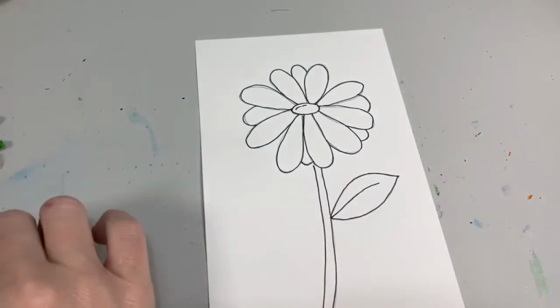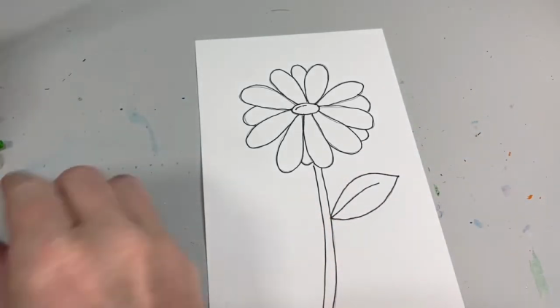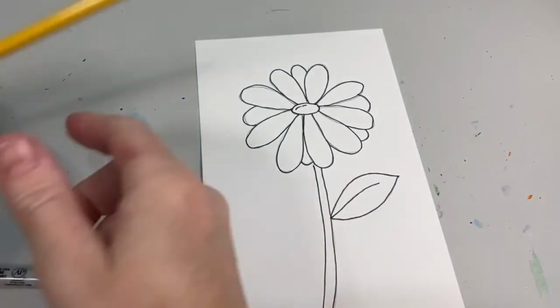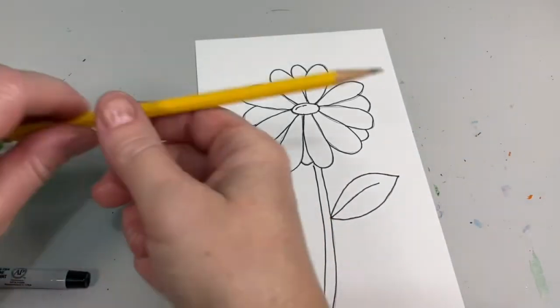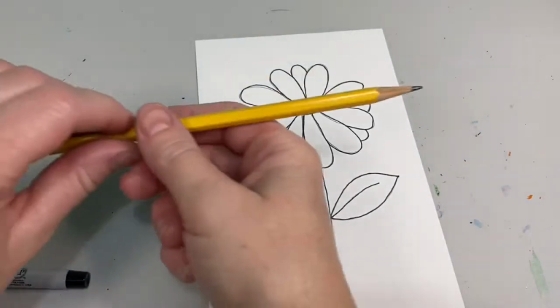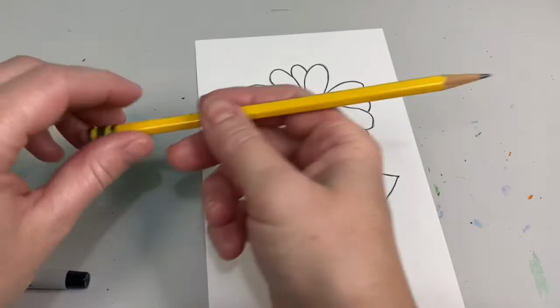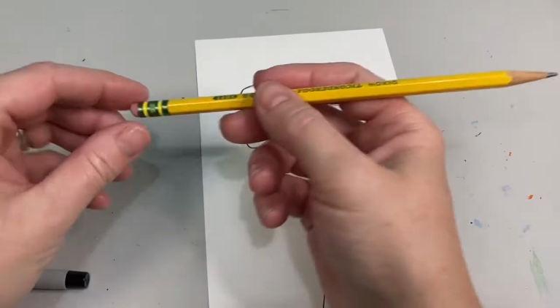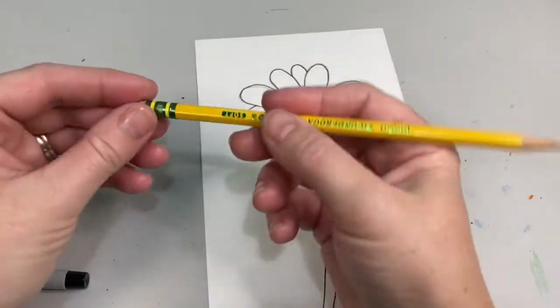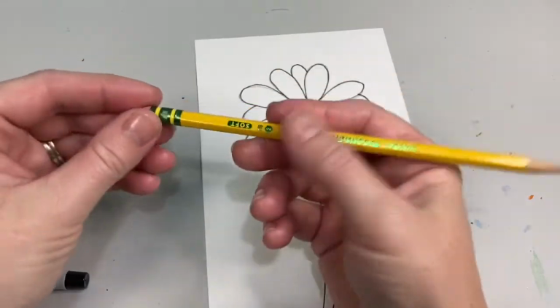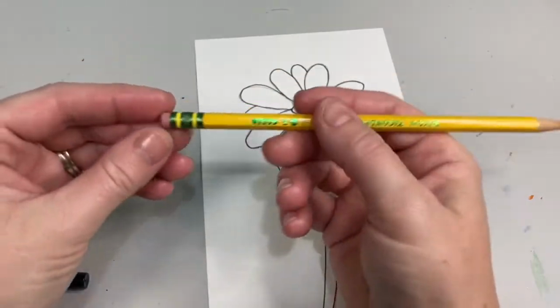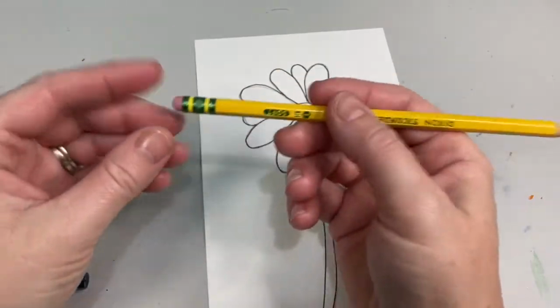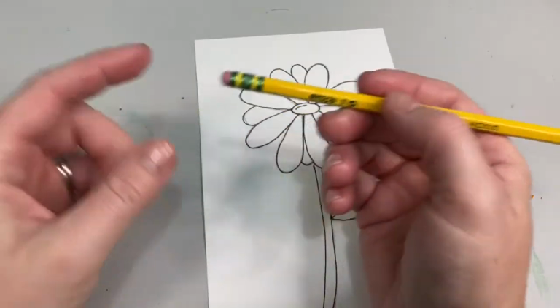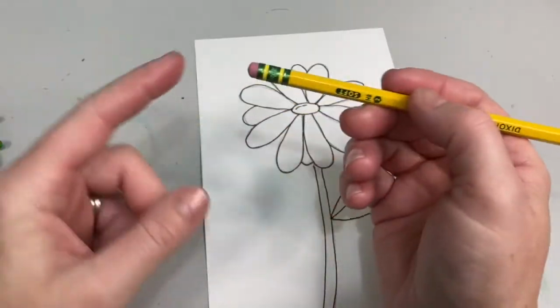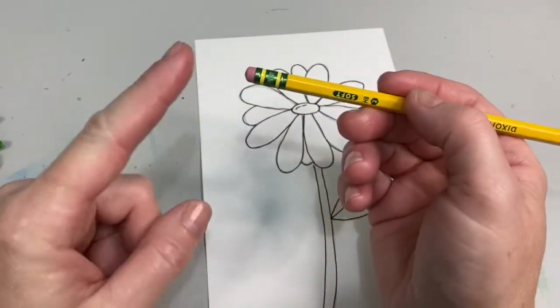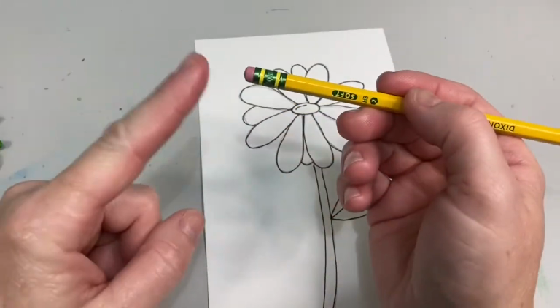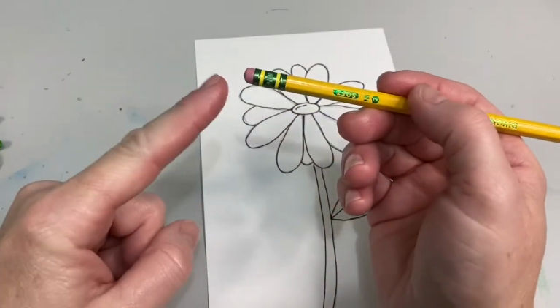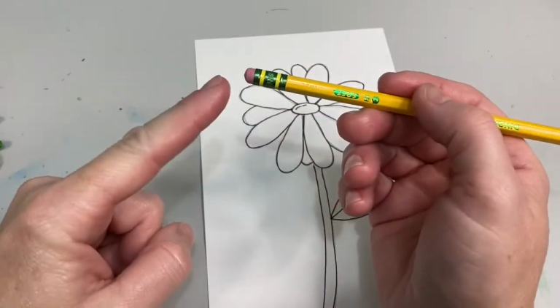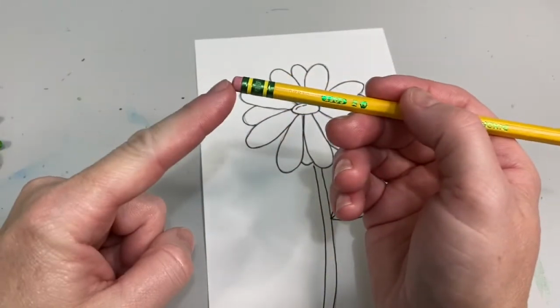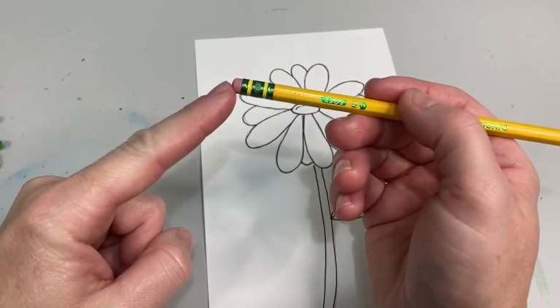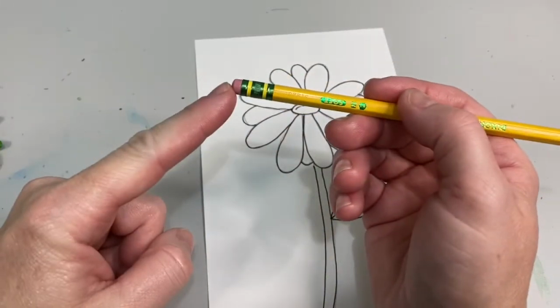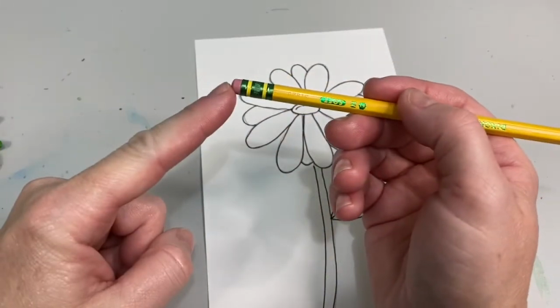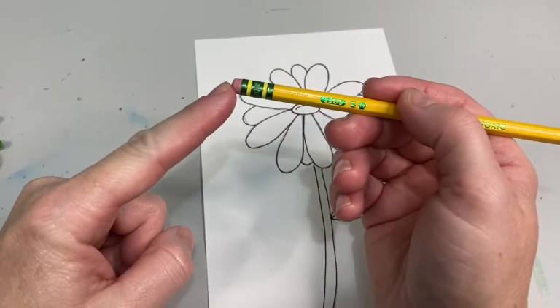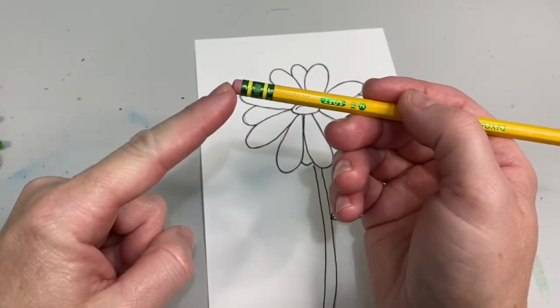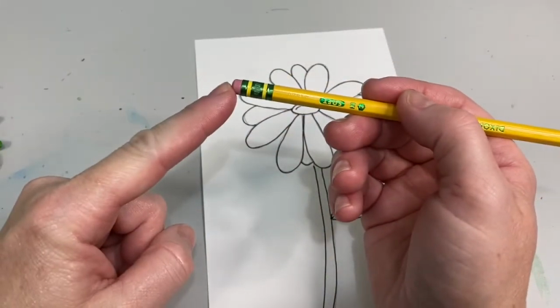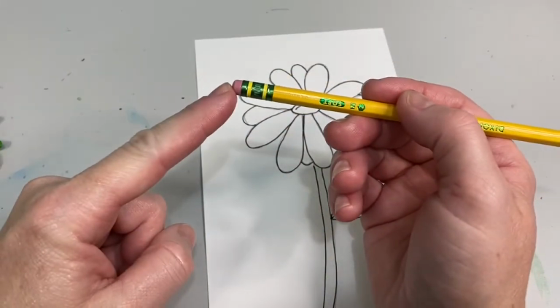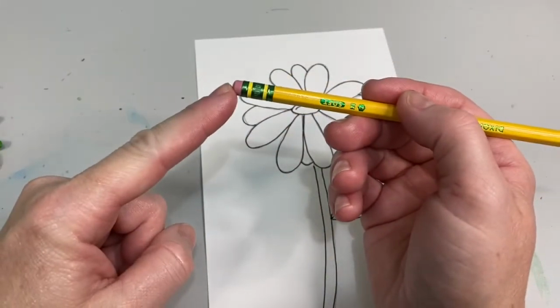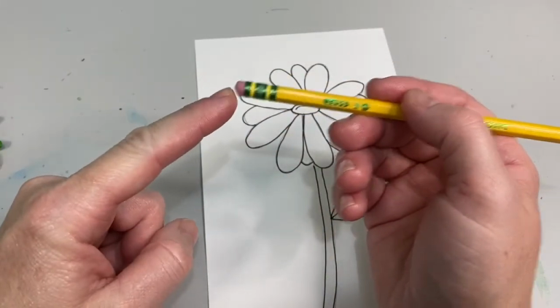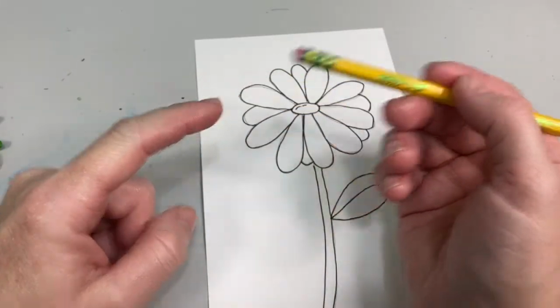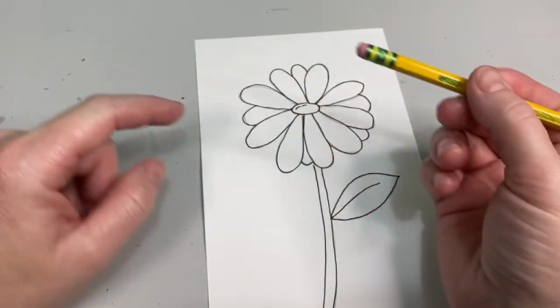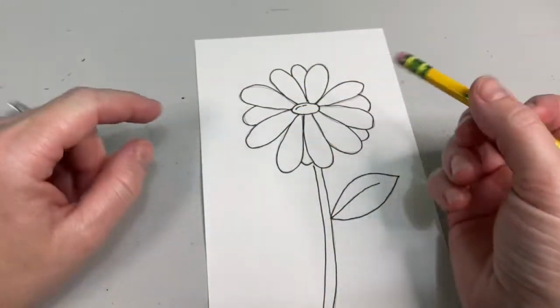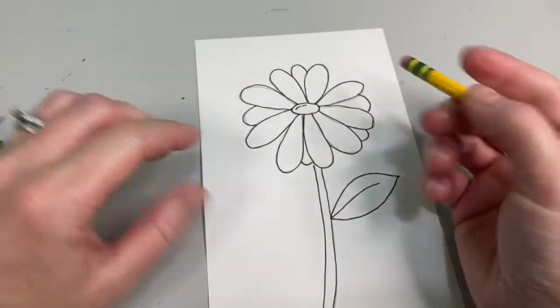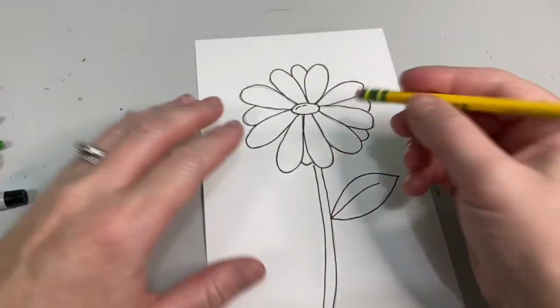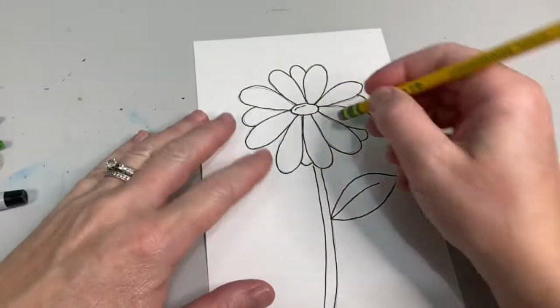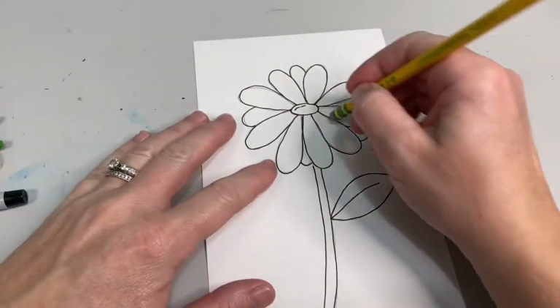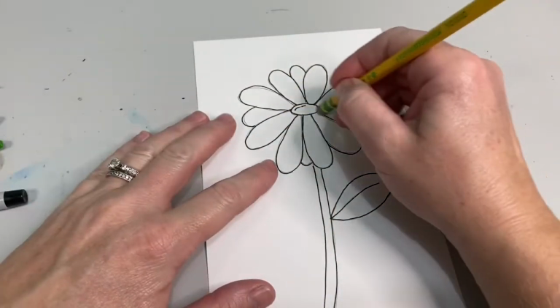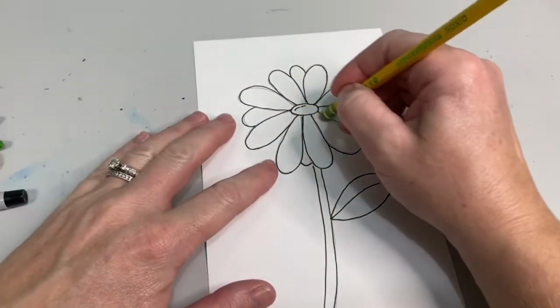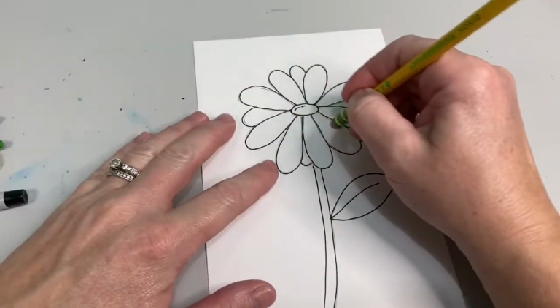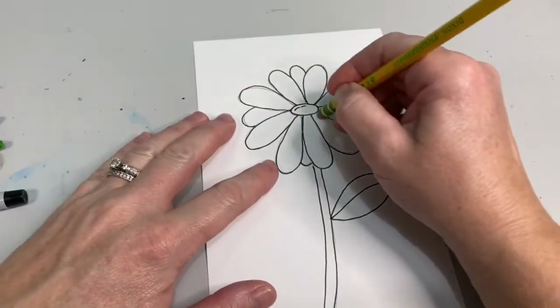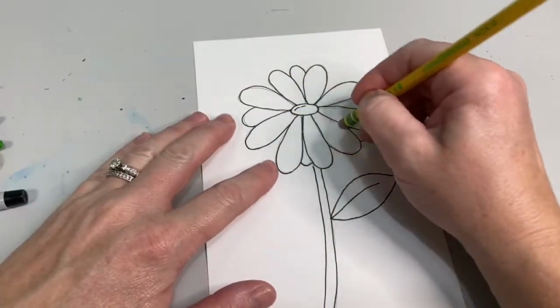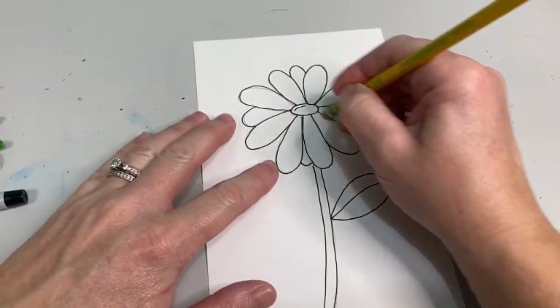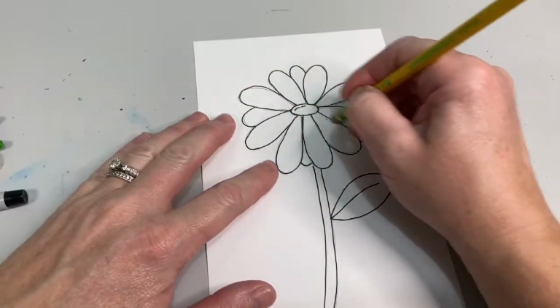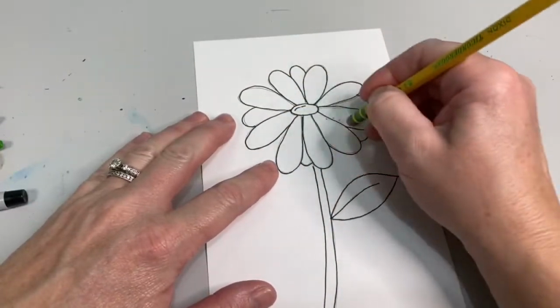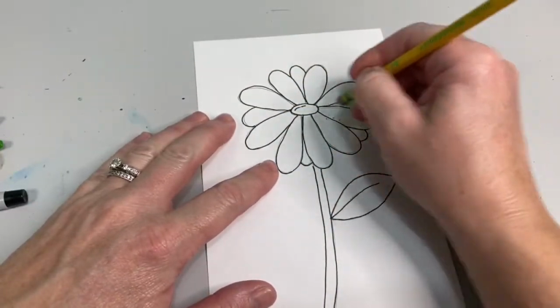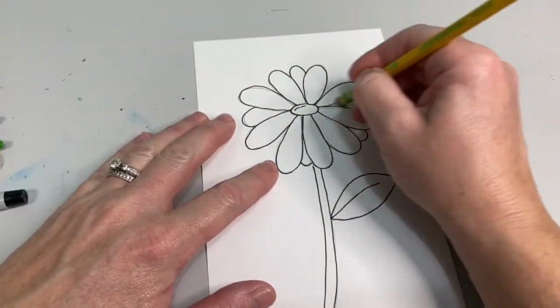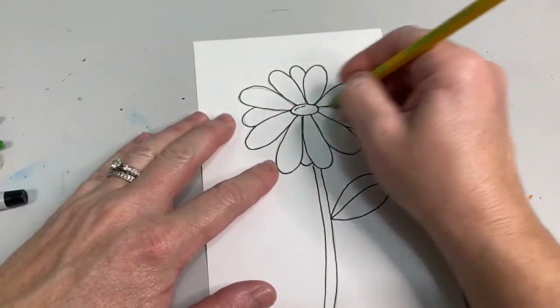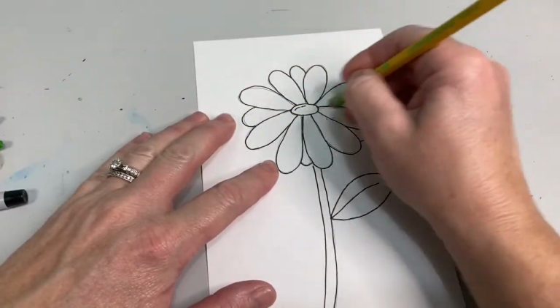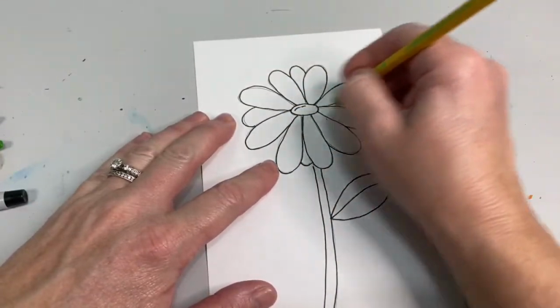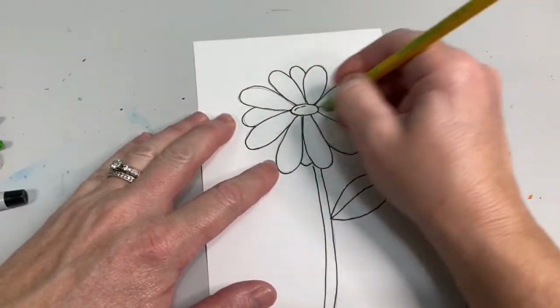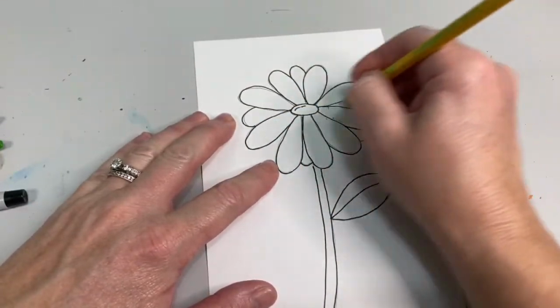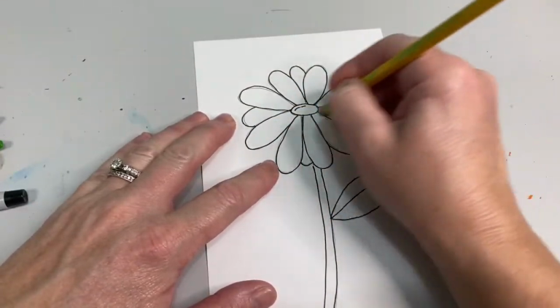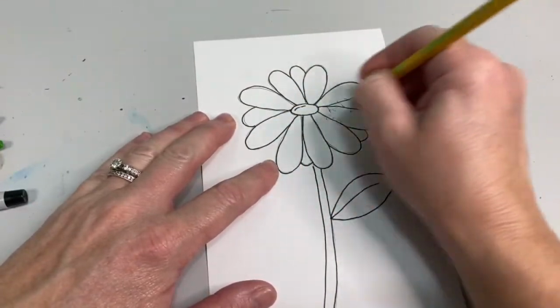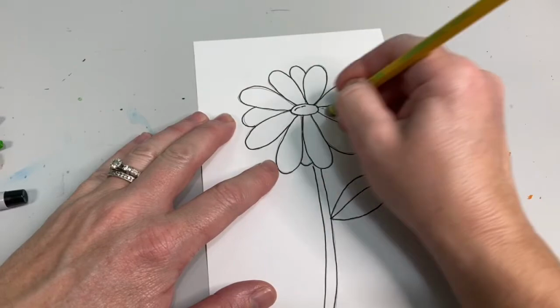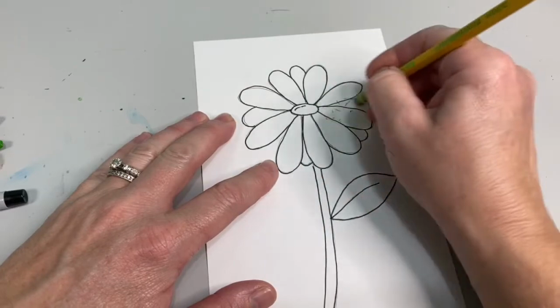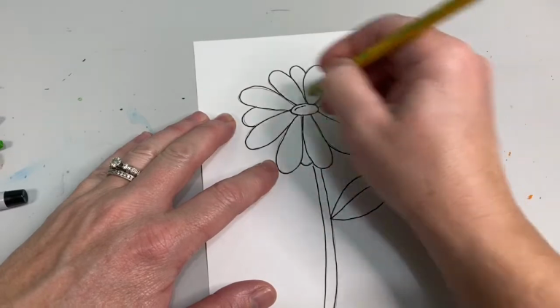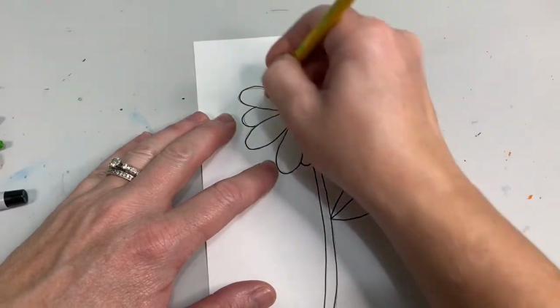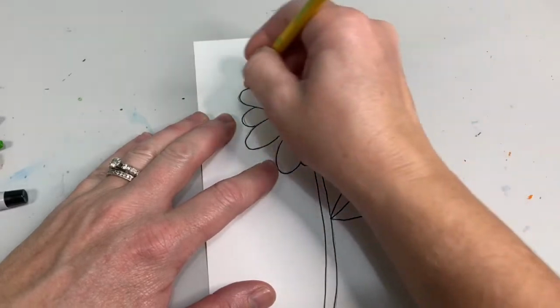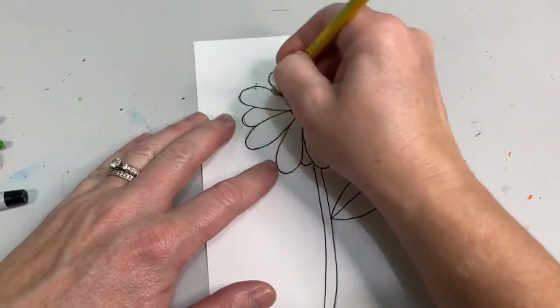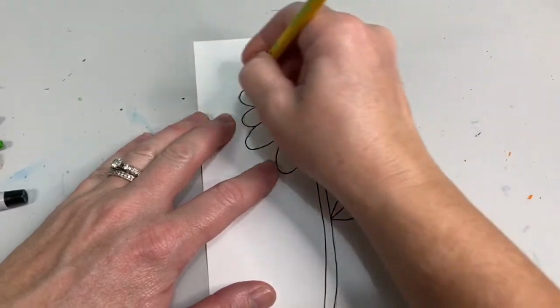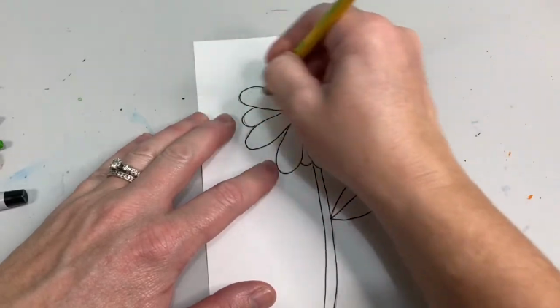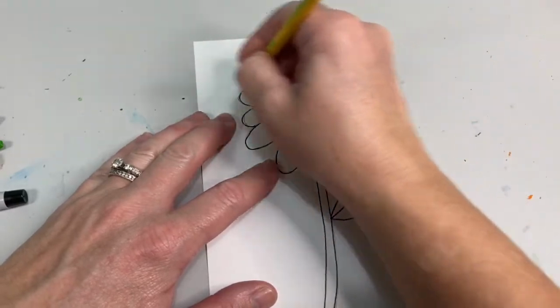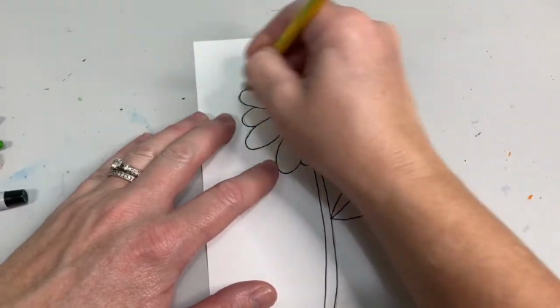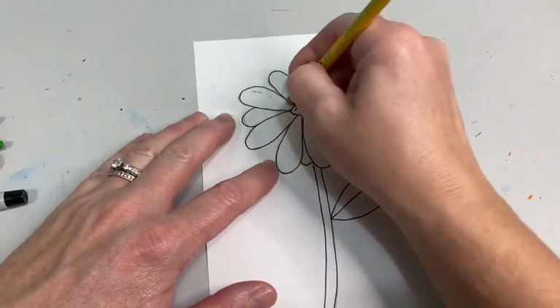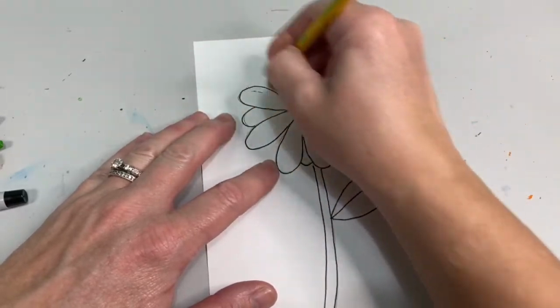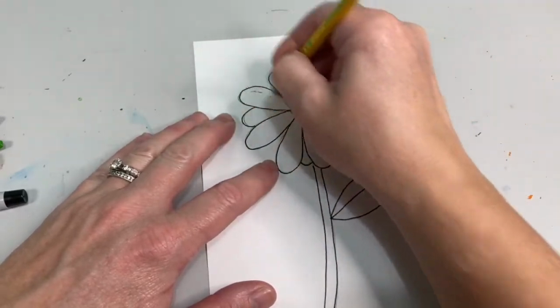Now that you're finished with sharpie, grab your eraser. You can erase any extra pencil lines you happen to see after you use your sharpie.